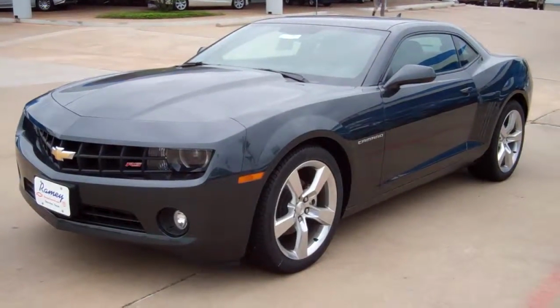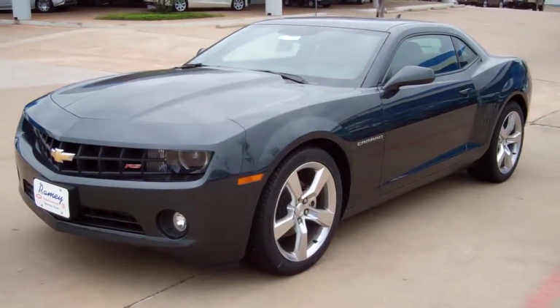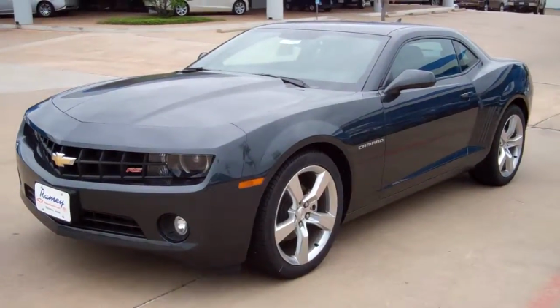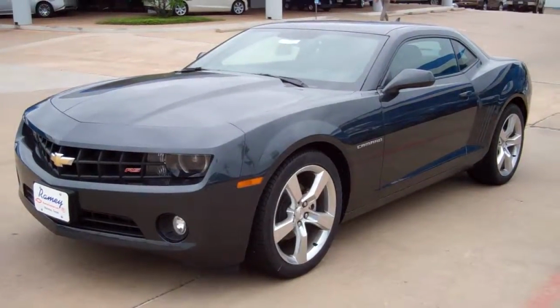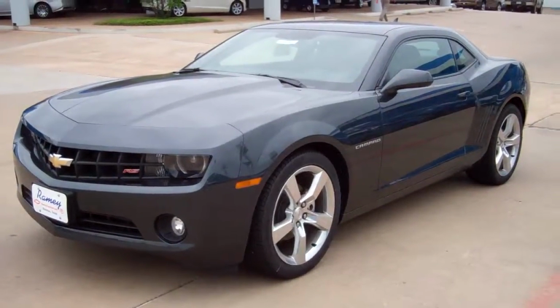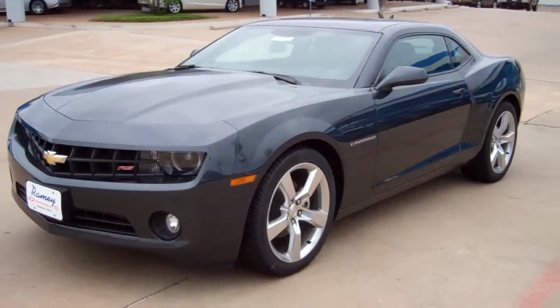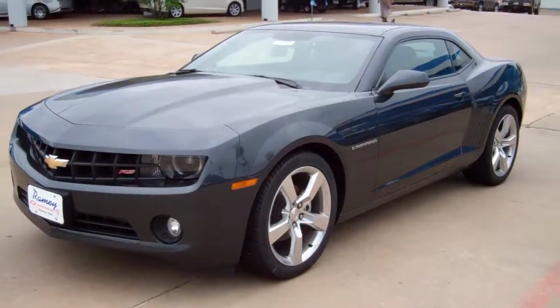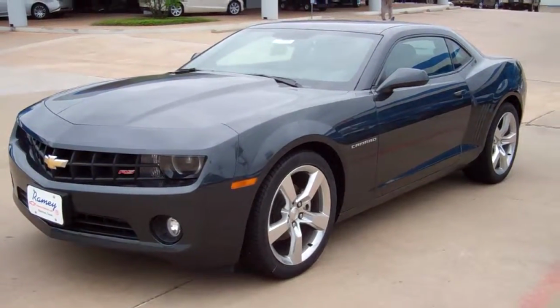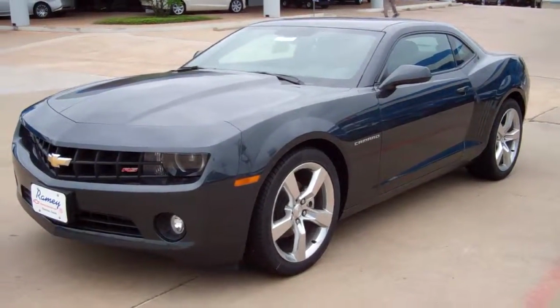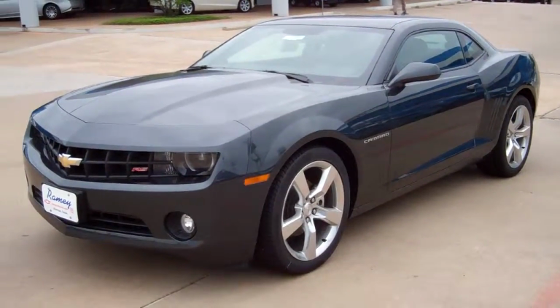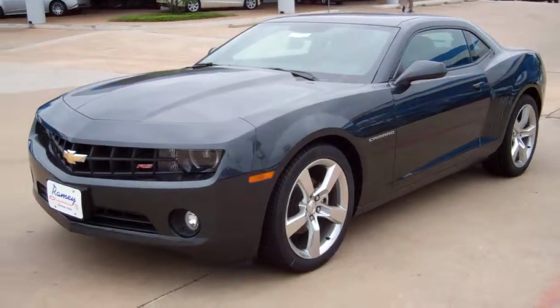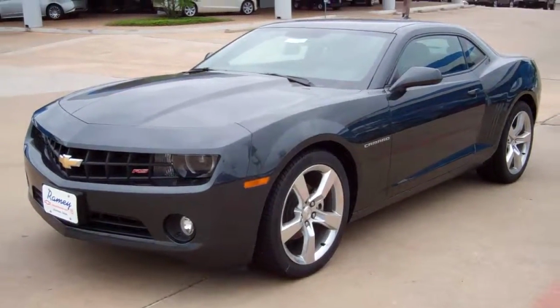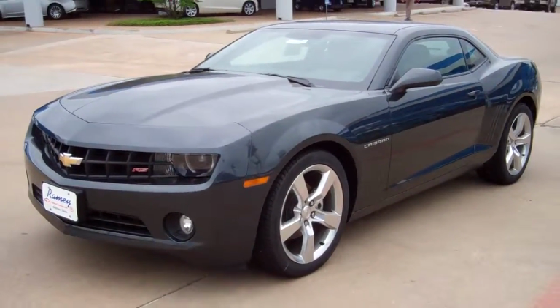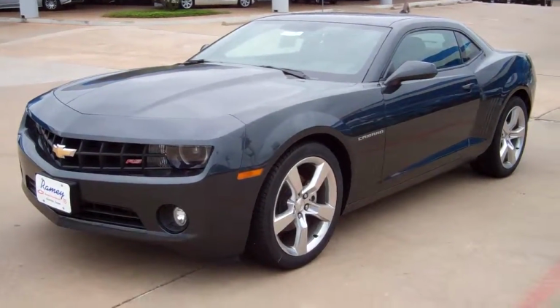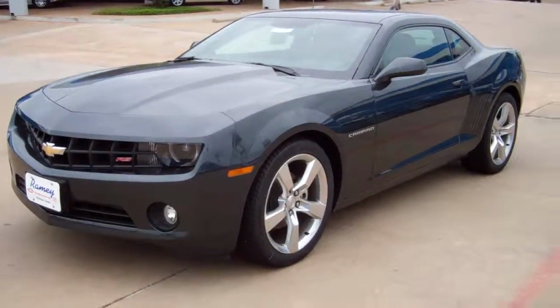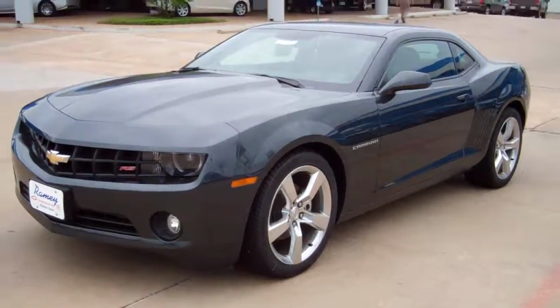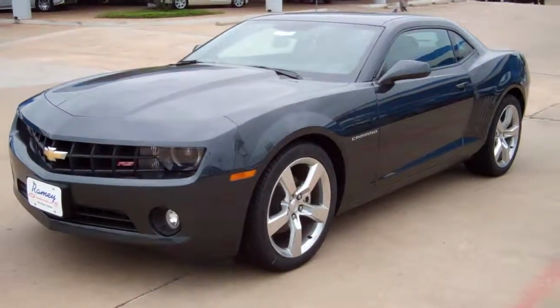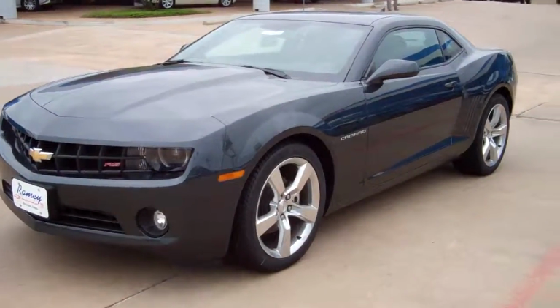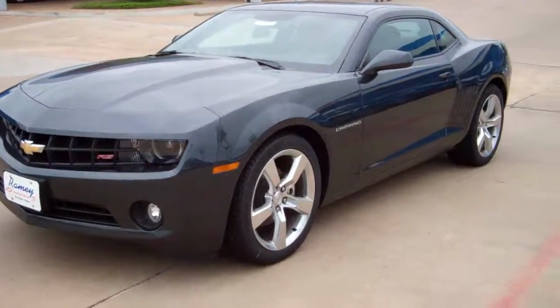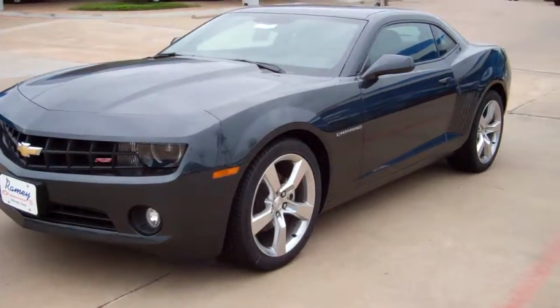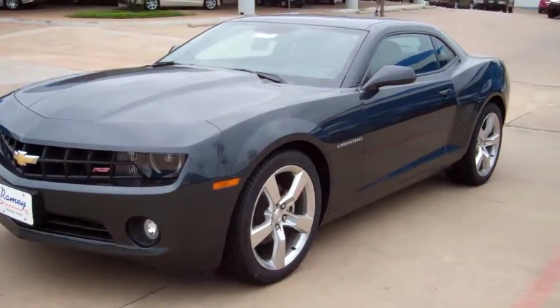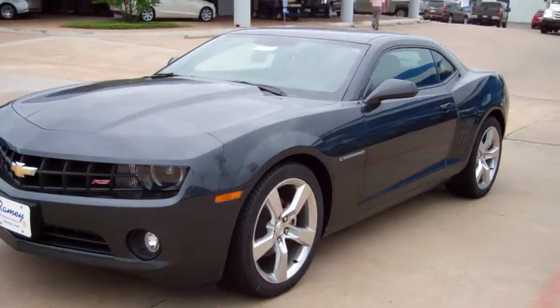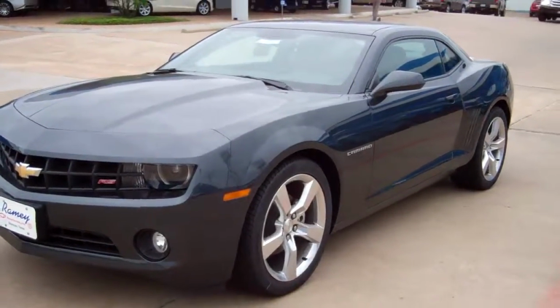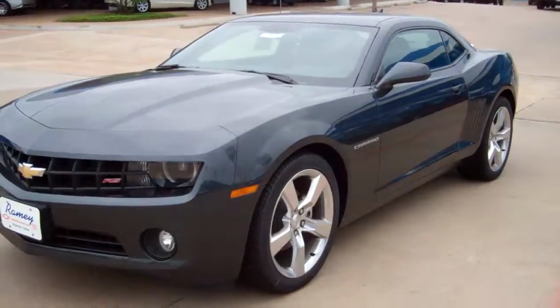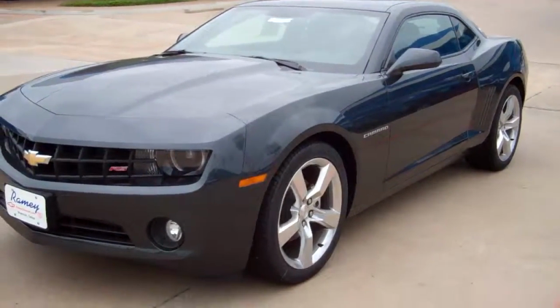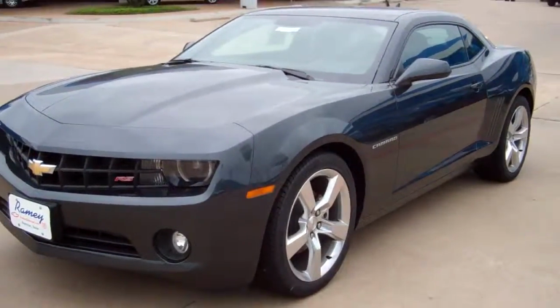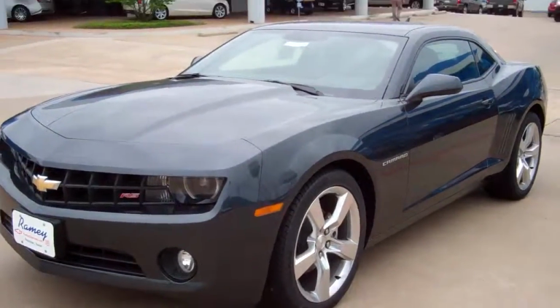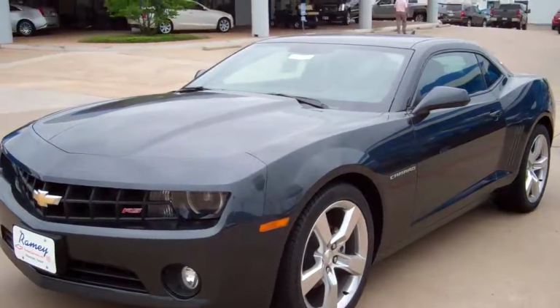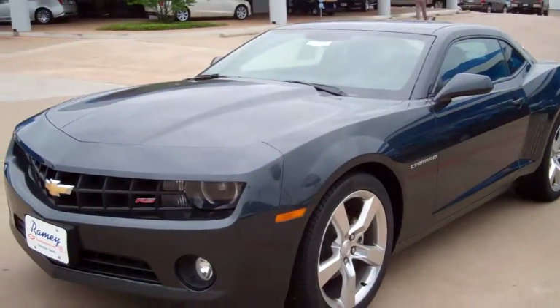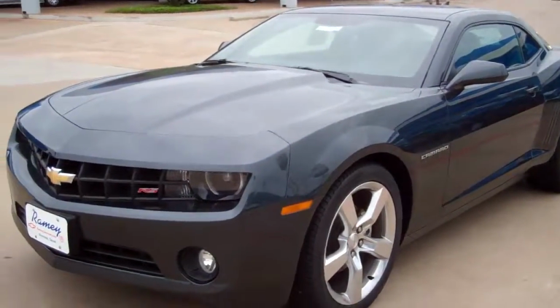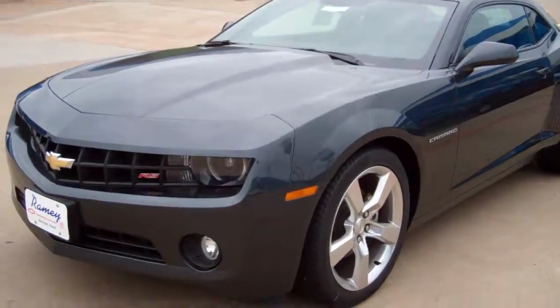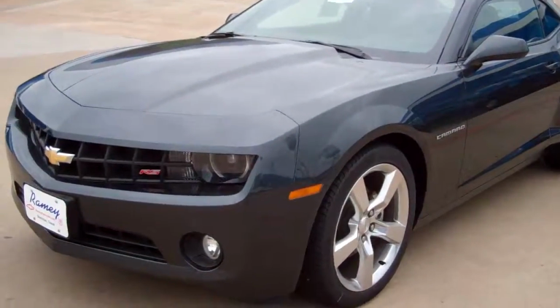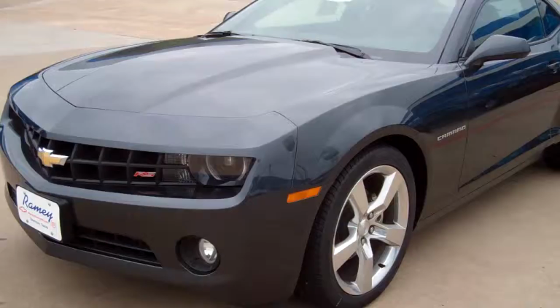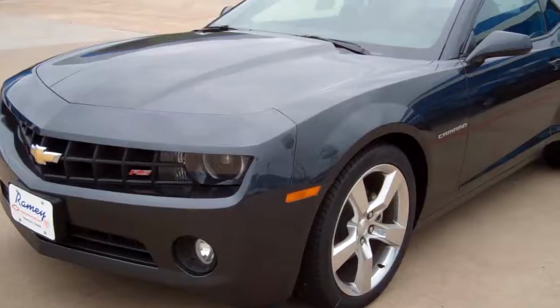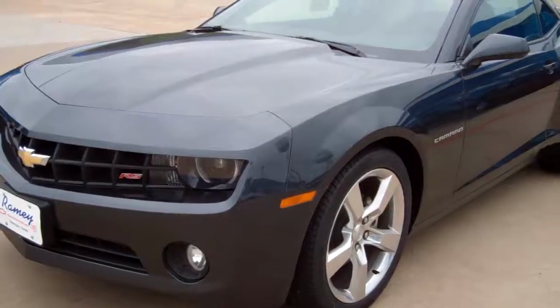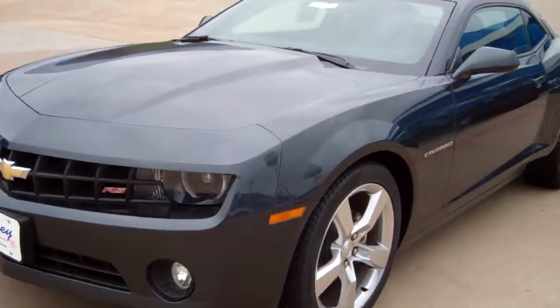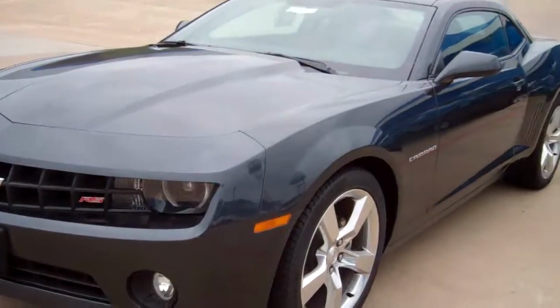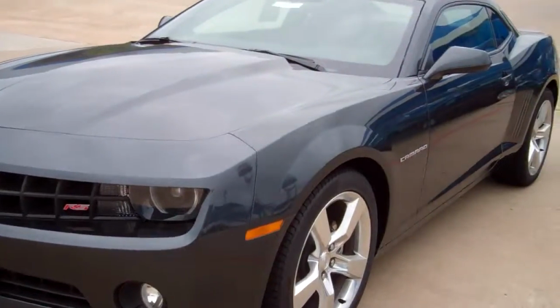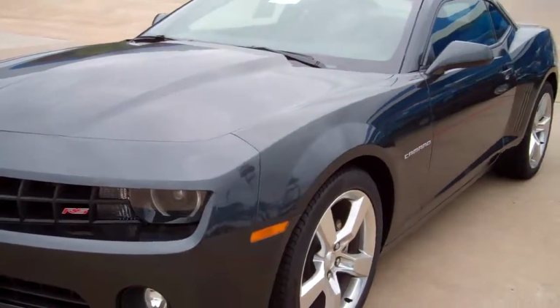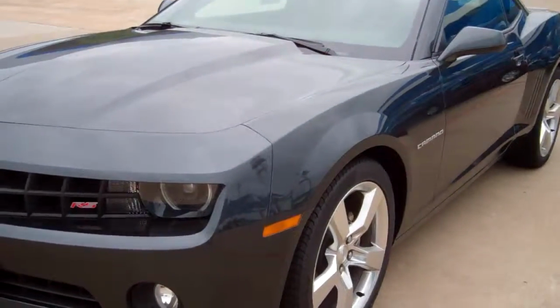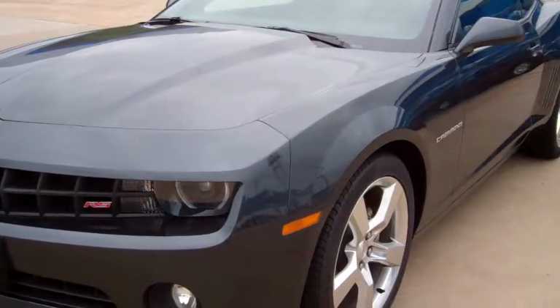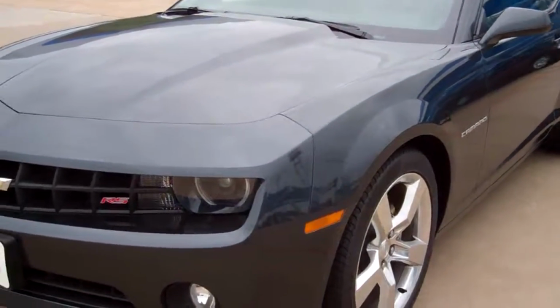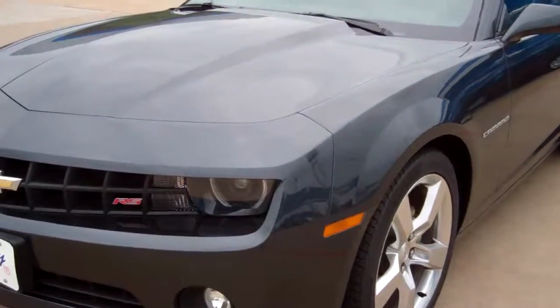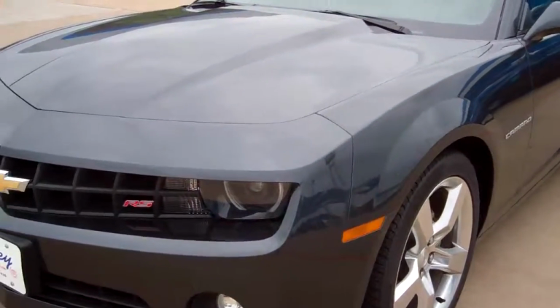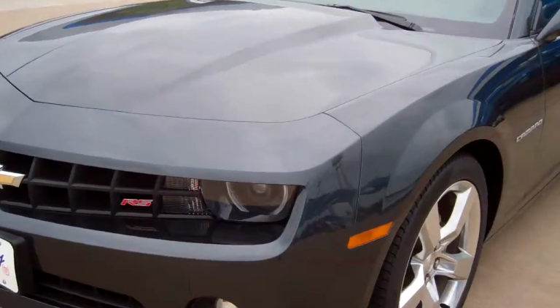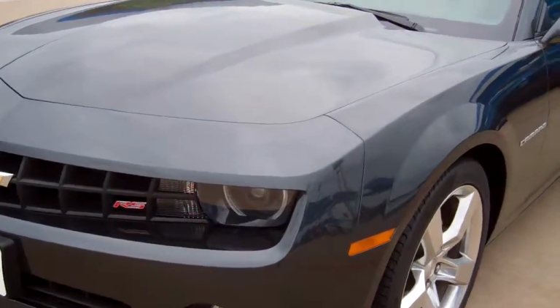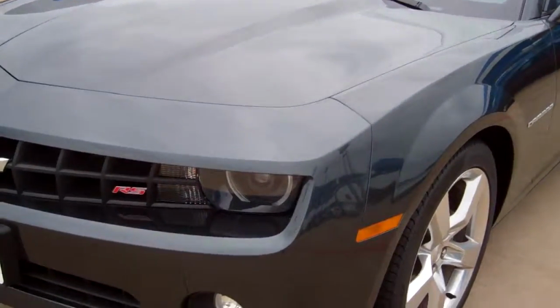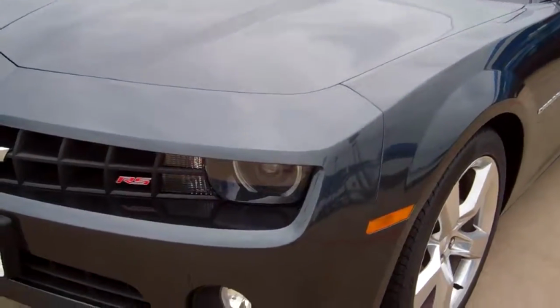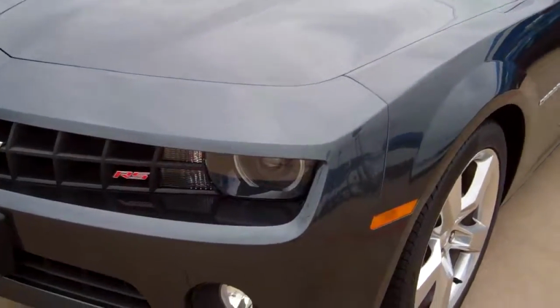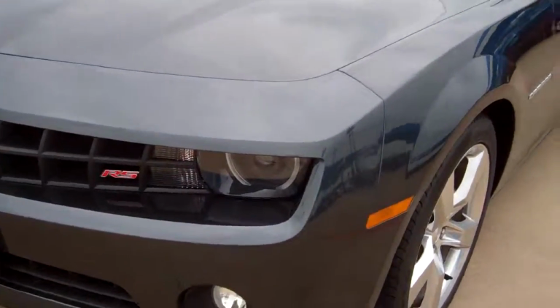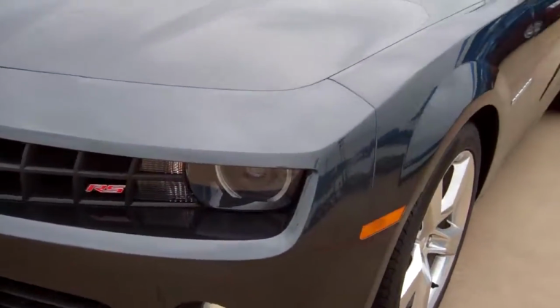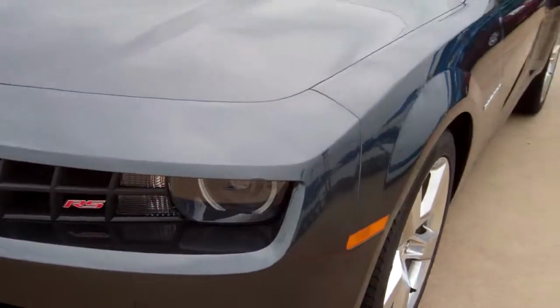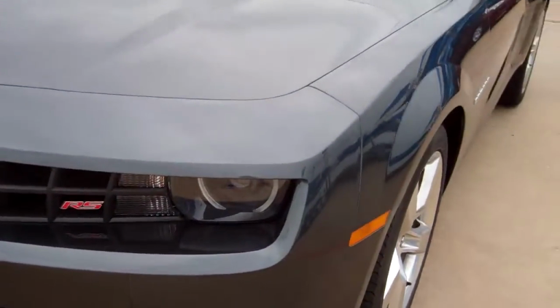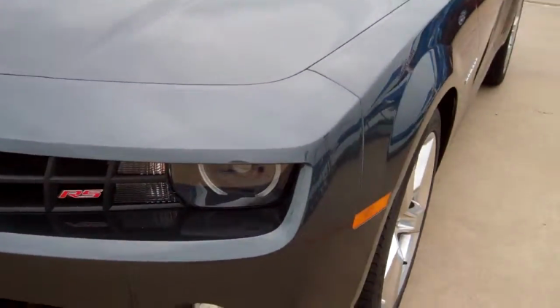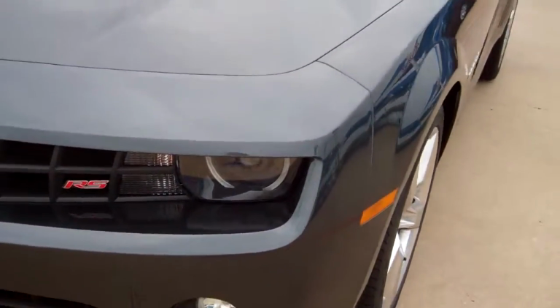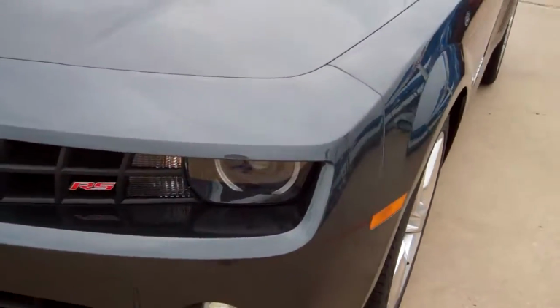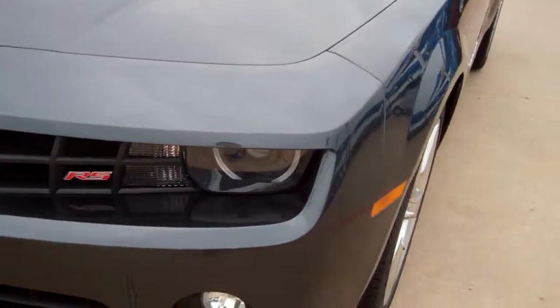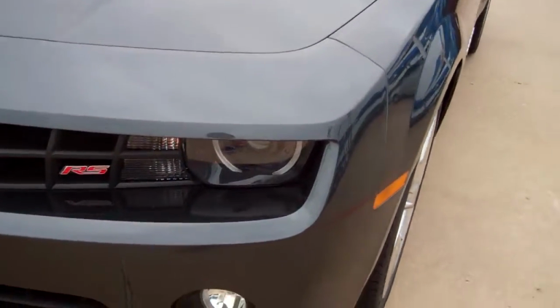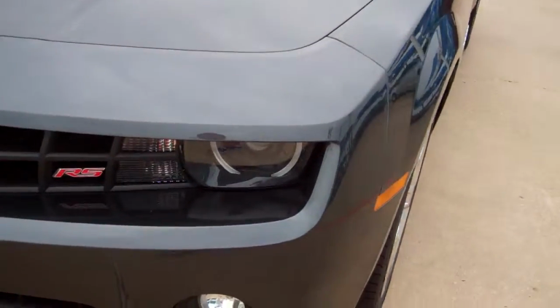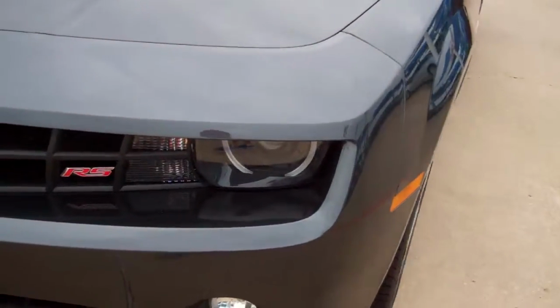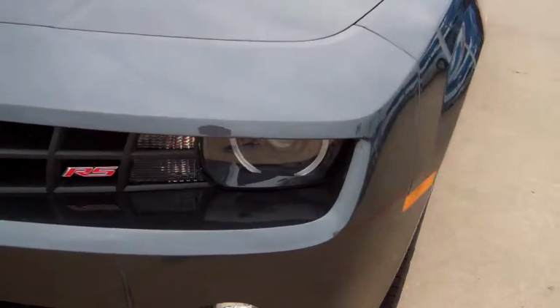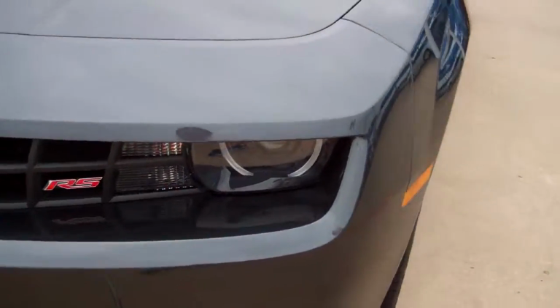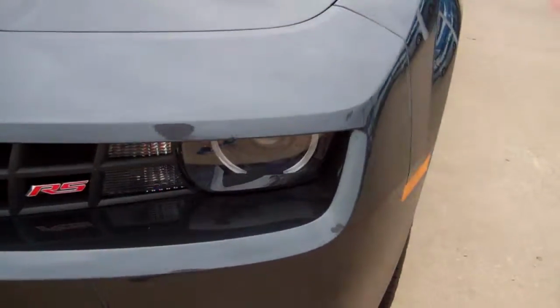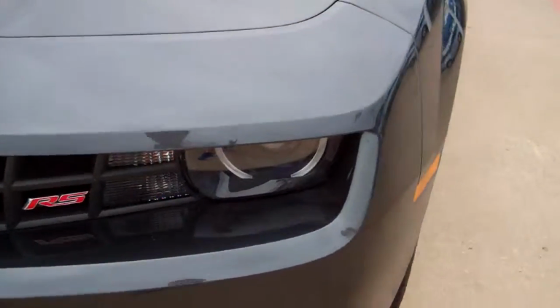Welcome to Ramey Chevrolet Cadillac. What we're looking at here is a 2013 Camaro RS model.